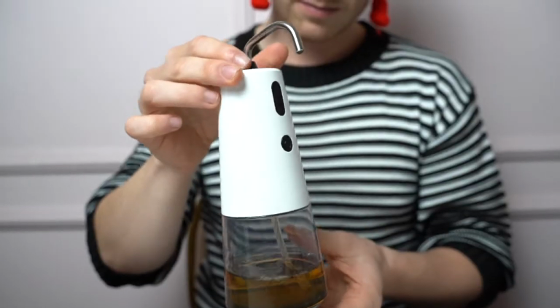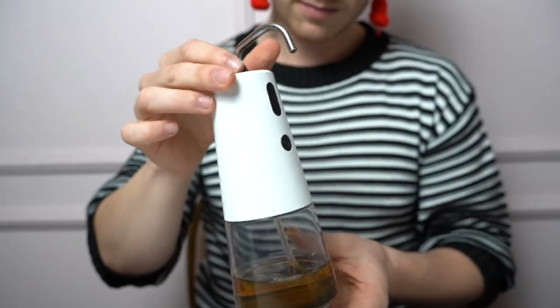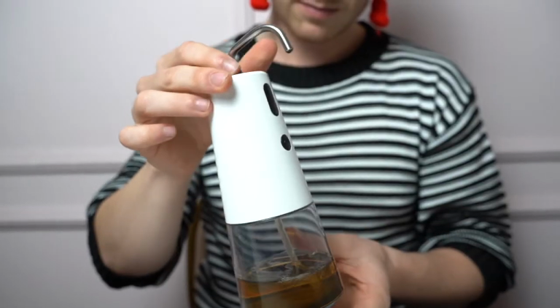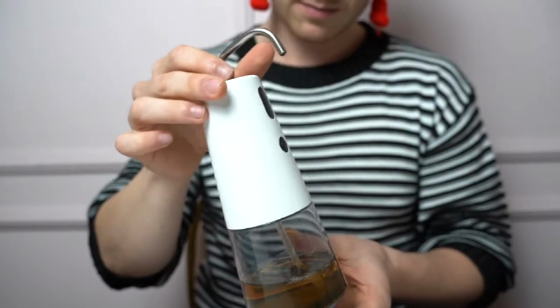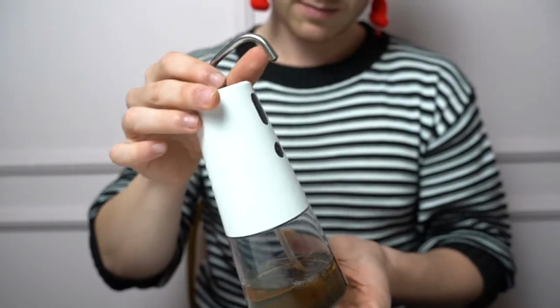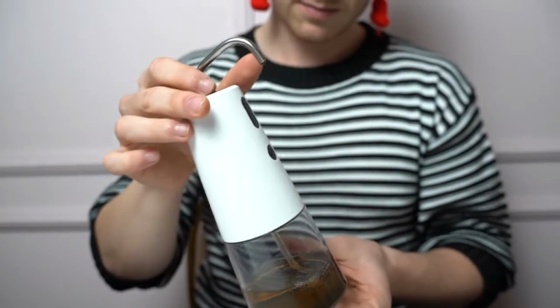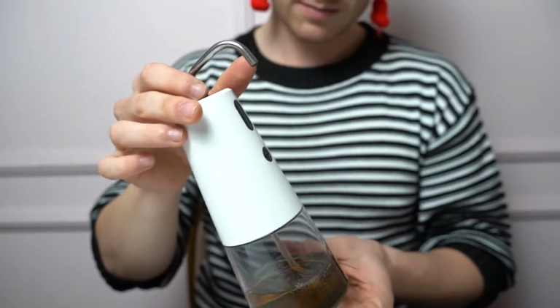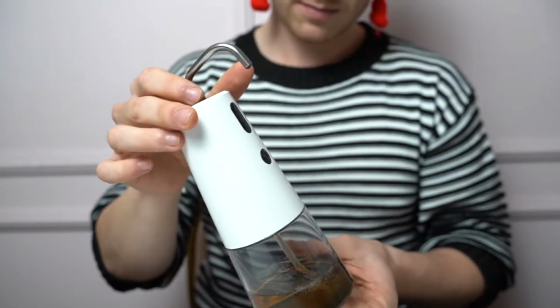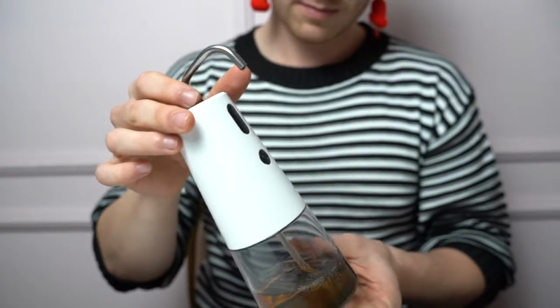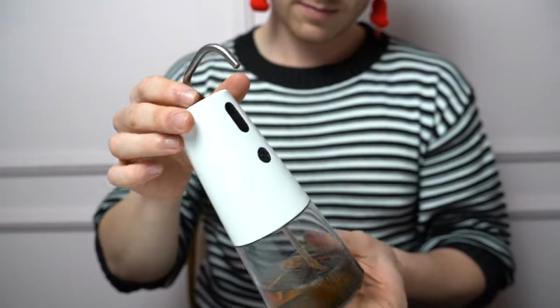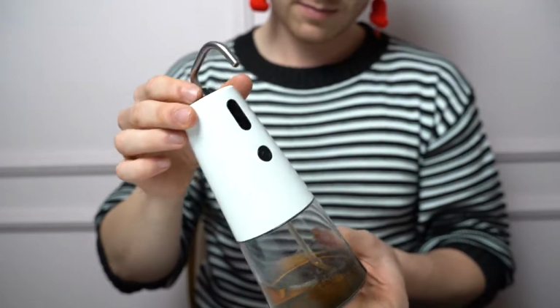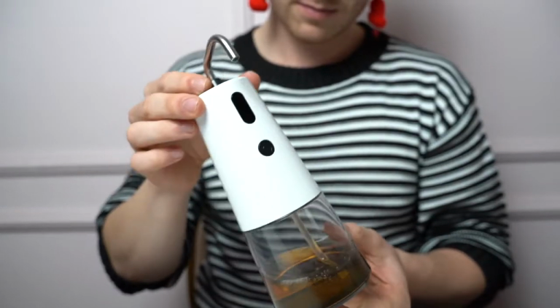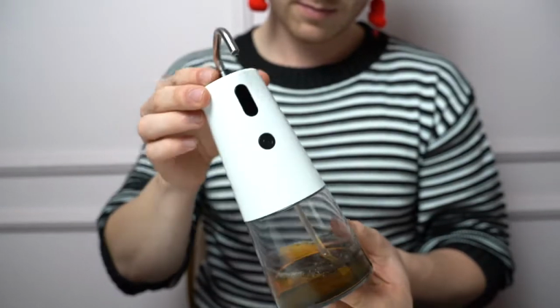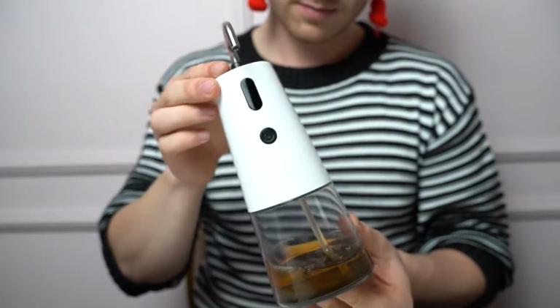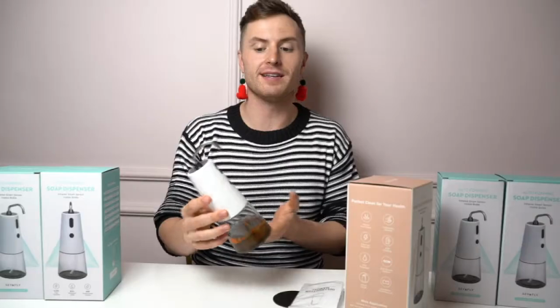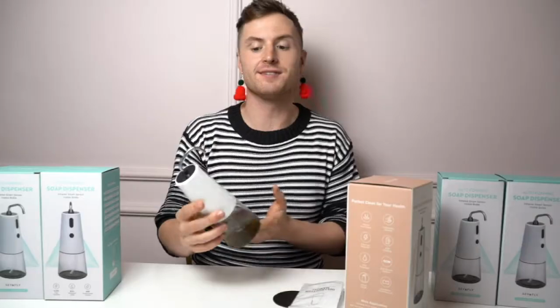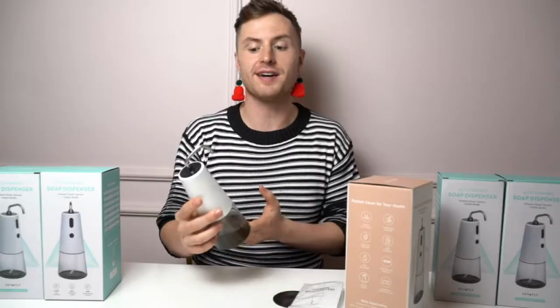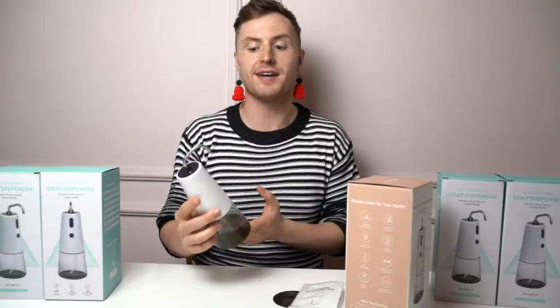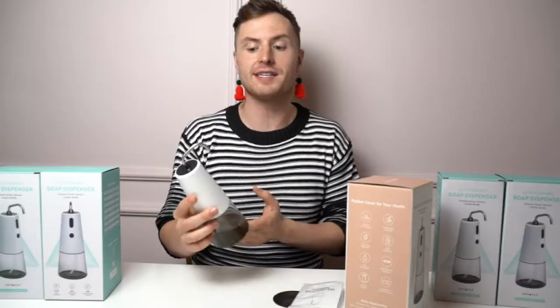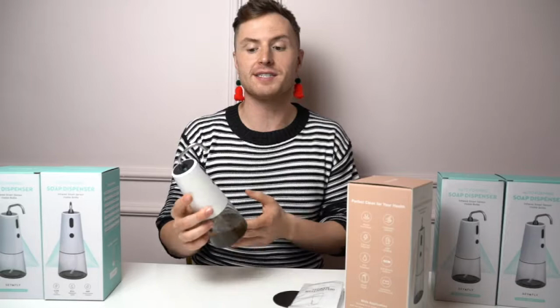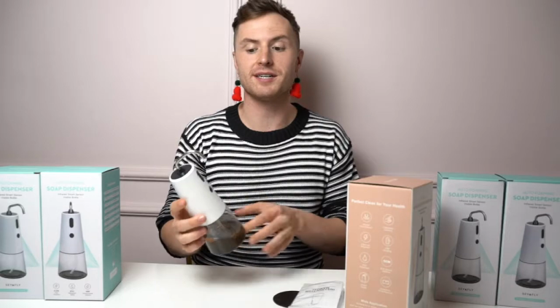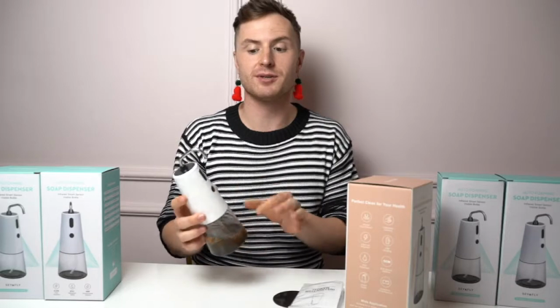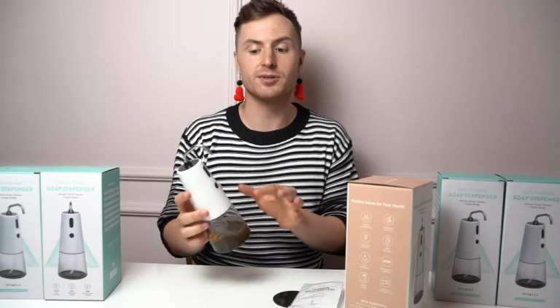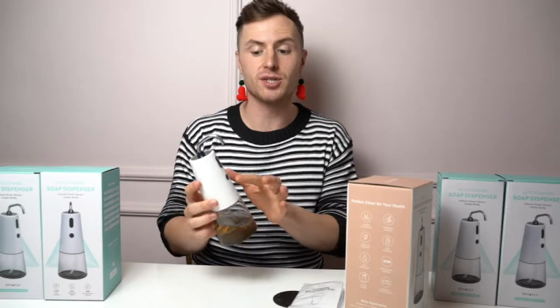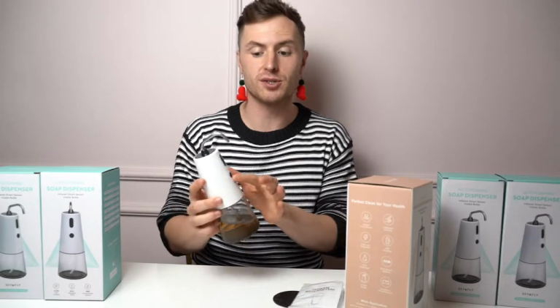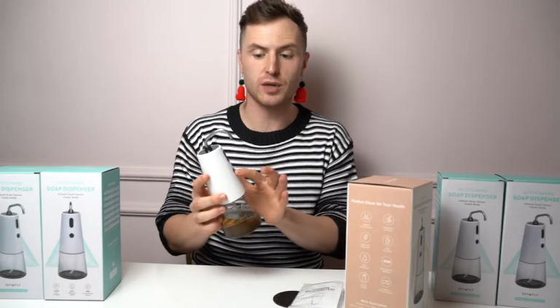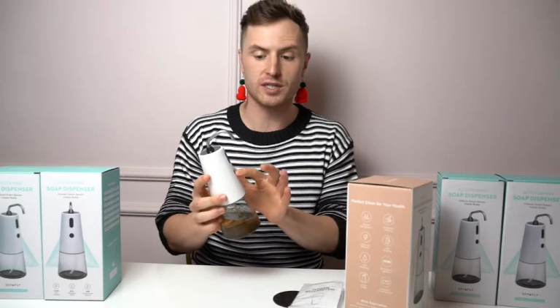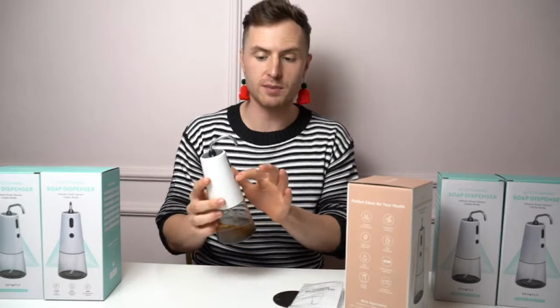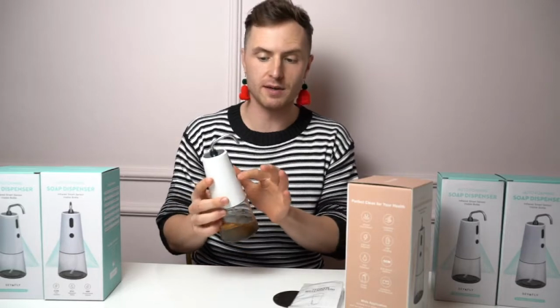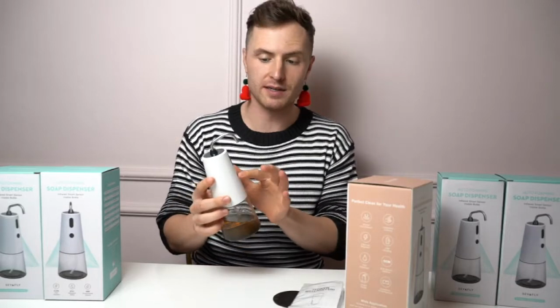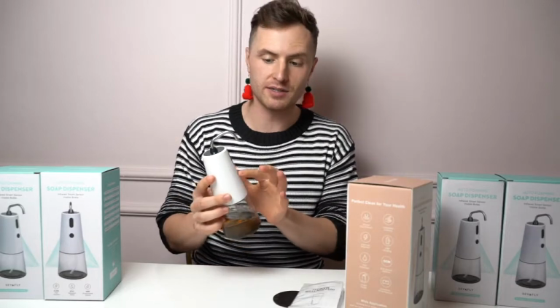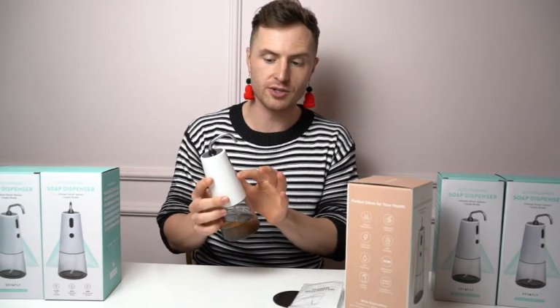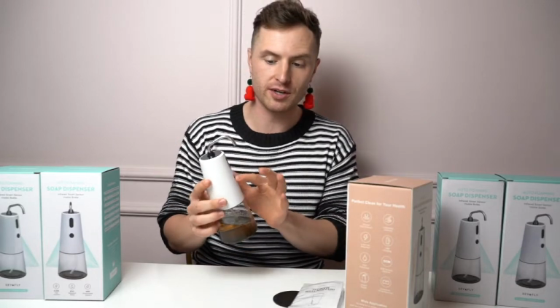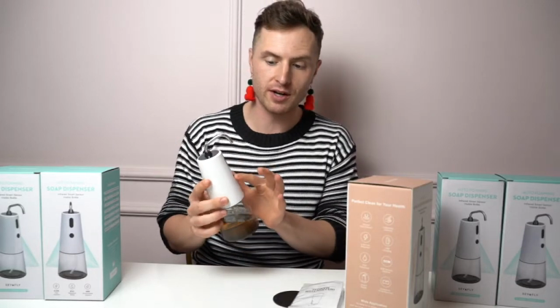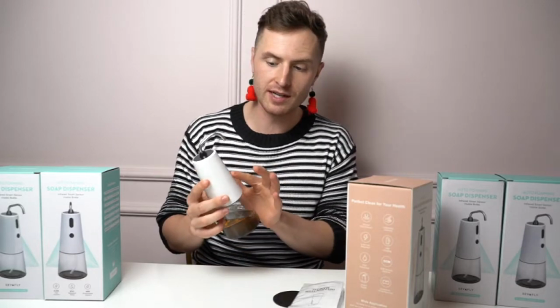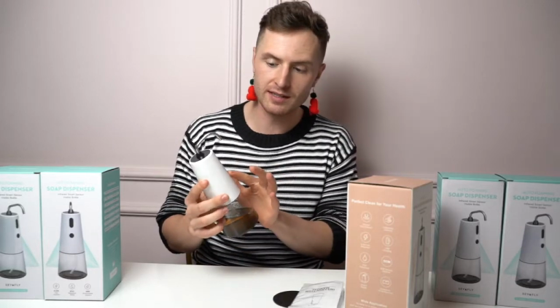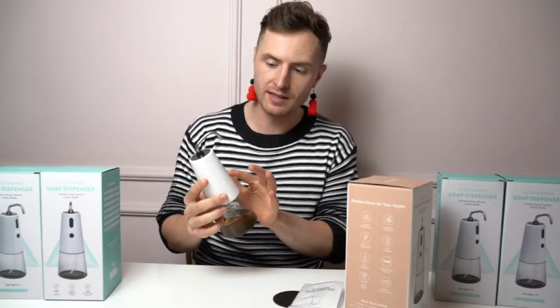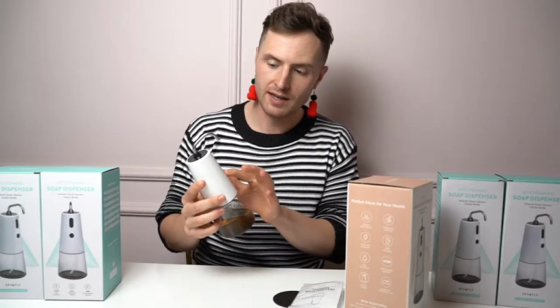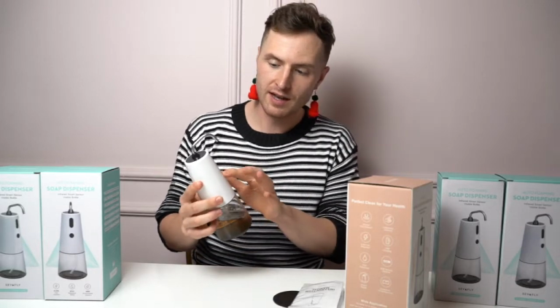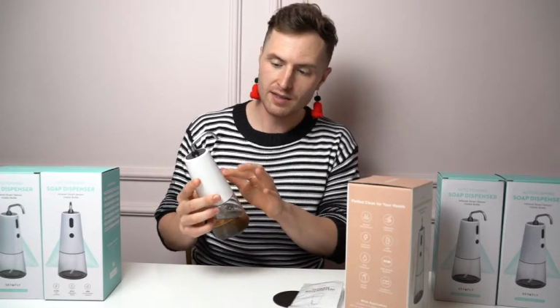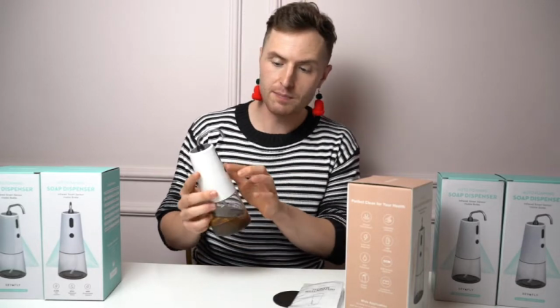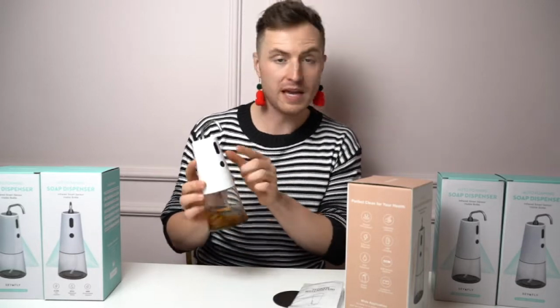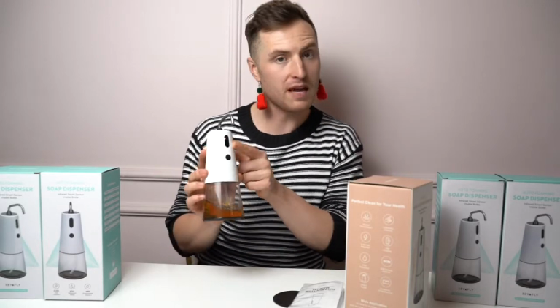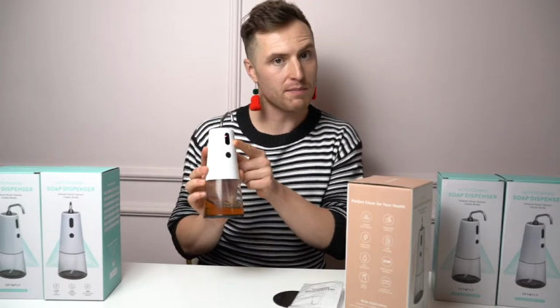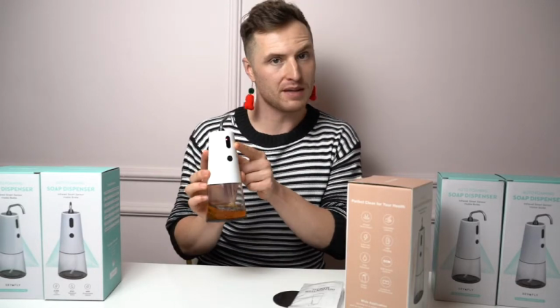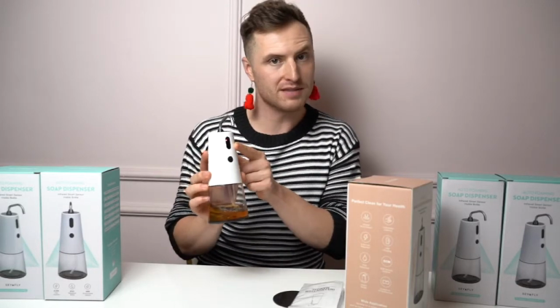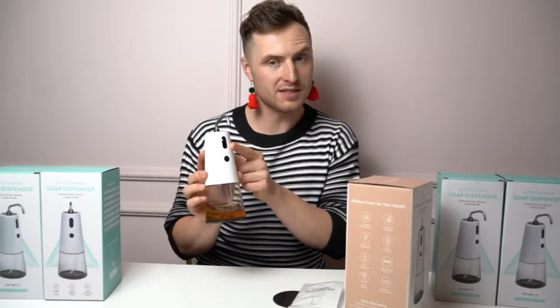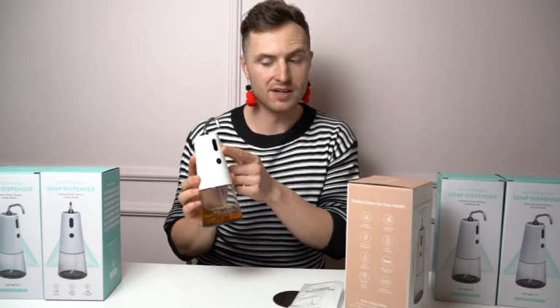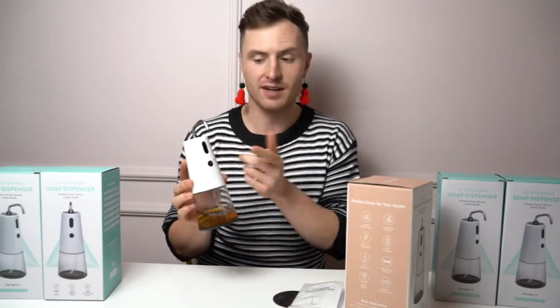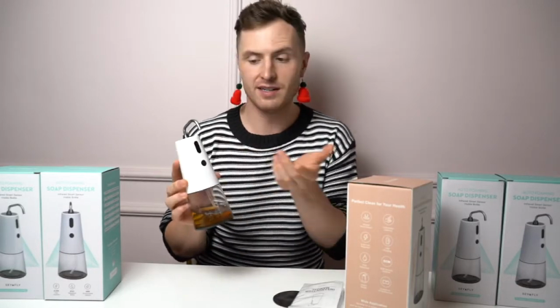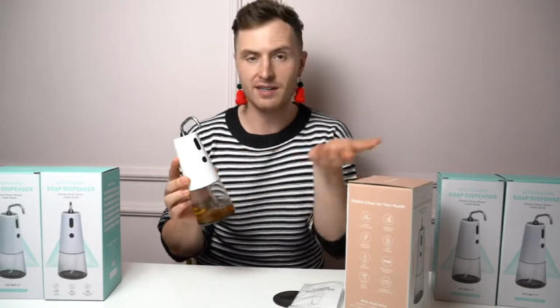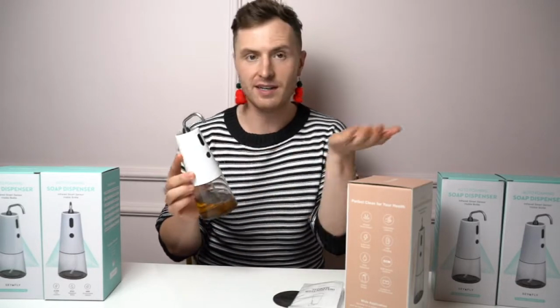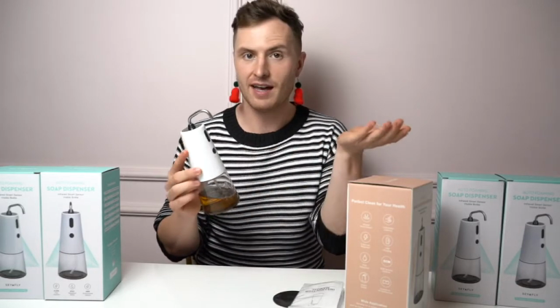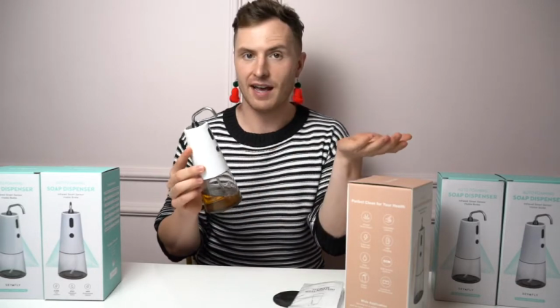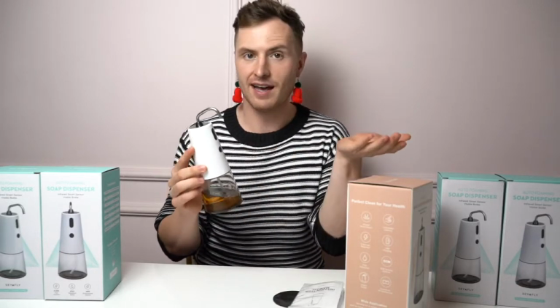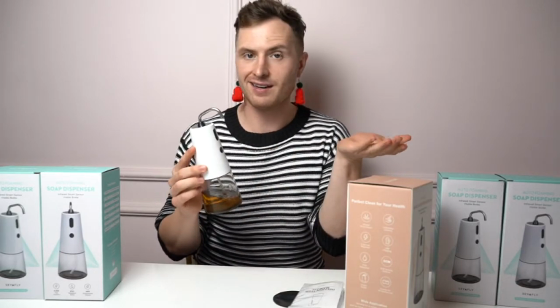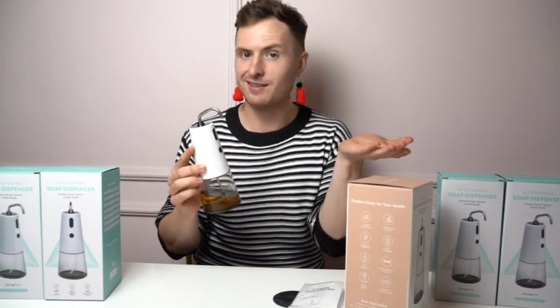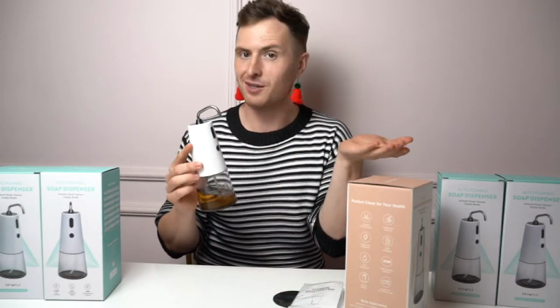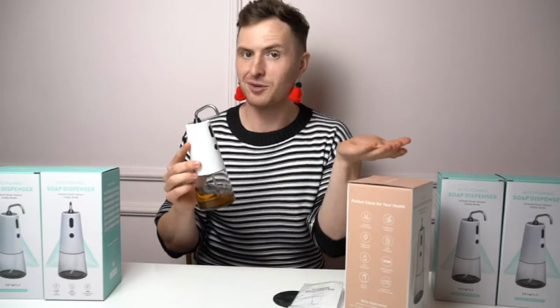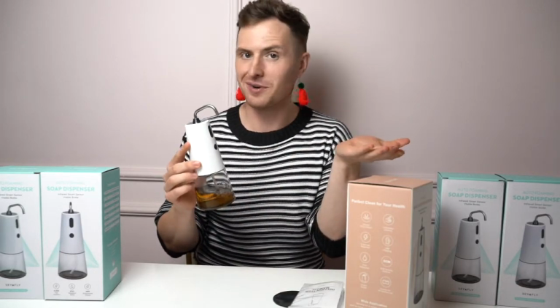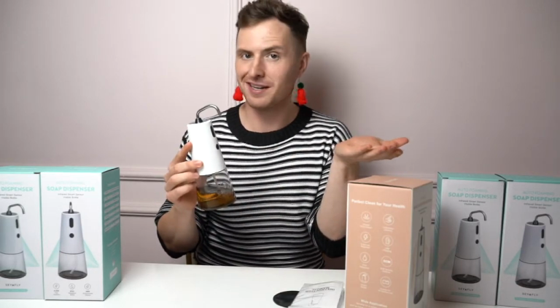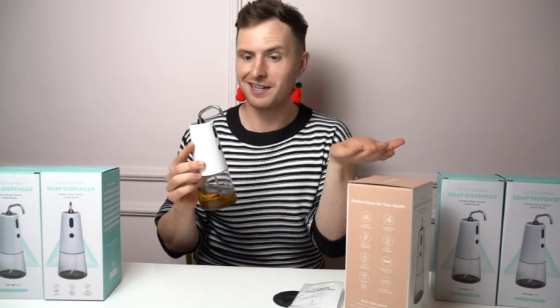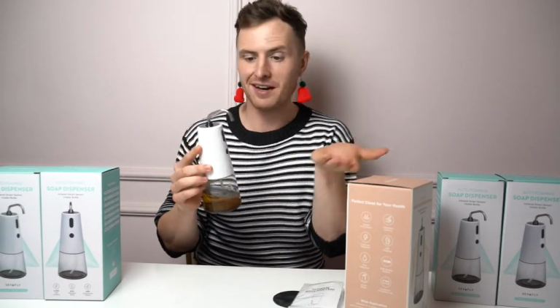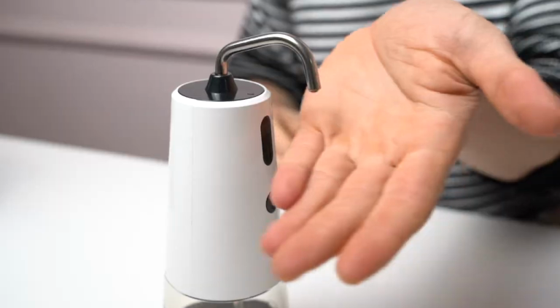With the soap already in, it's very easy to use. You just press the button to turn it on — the pink light means it's on and you're ready to go.